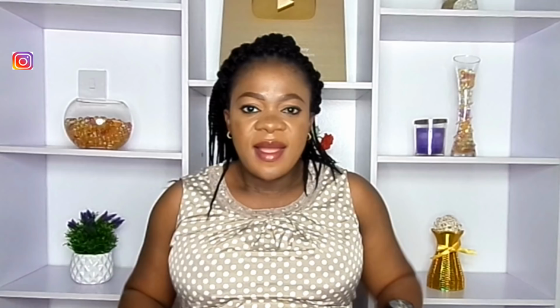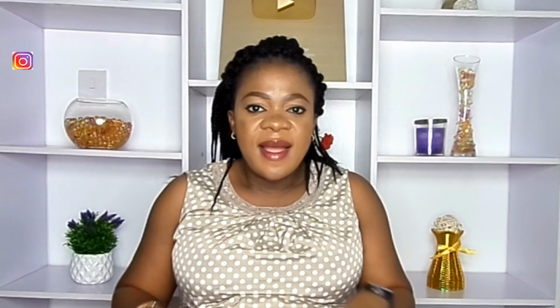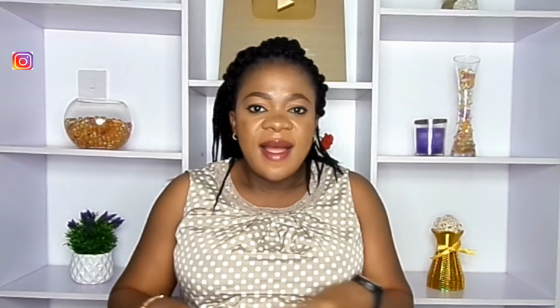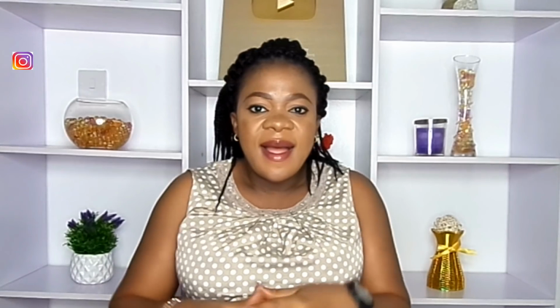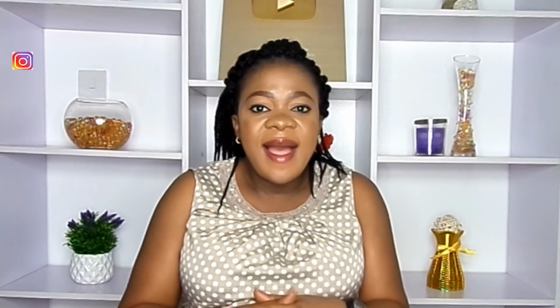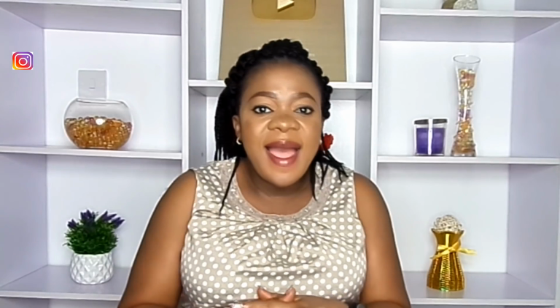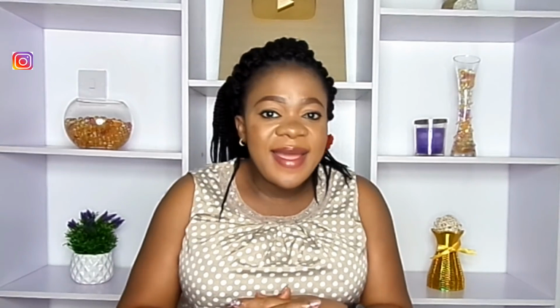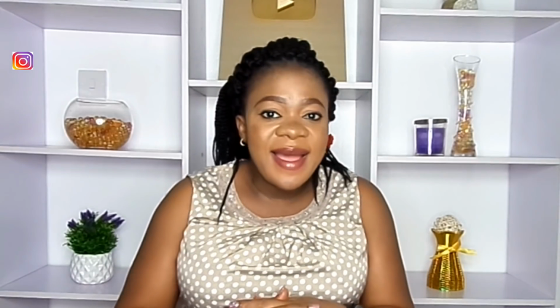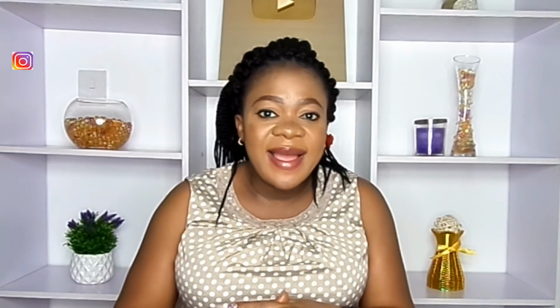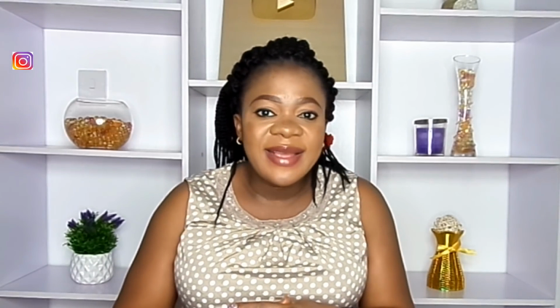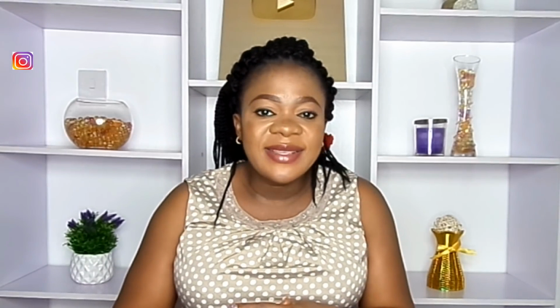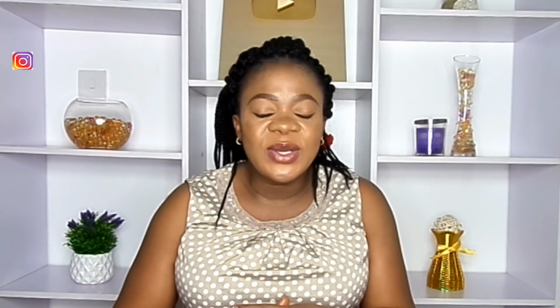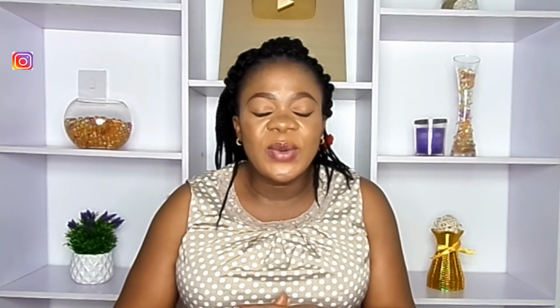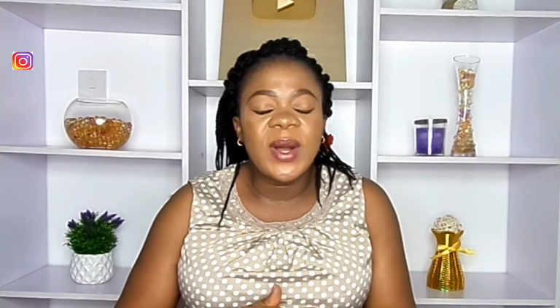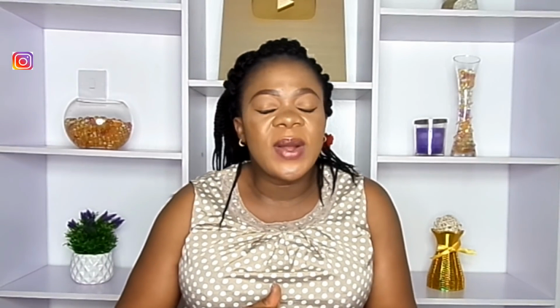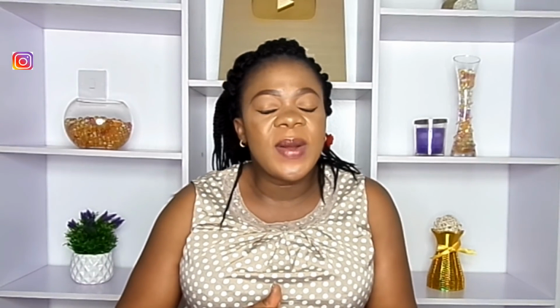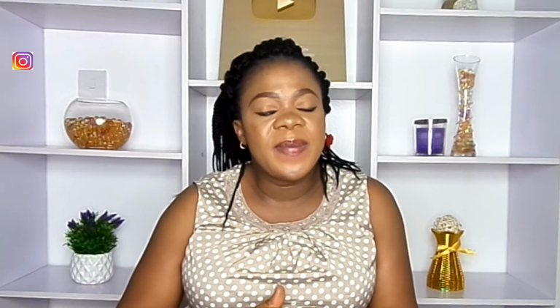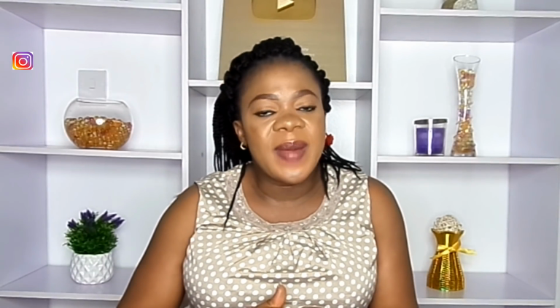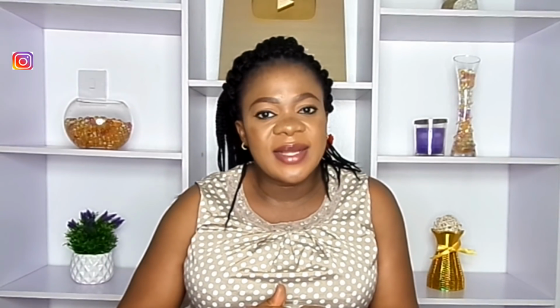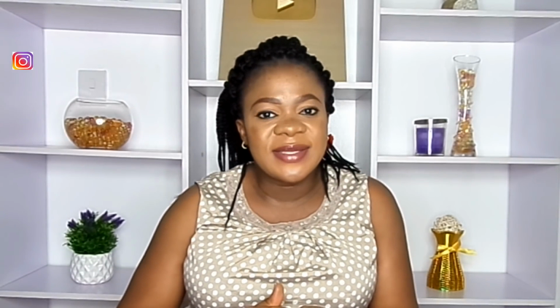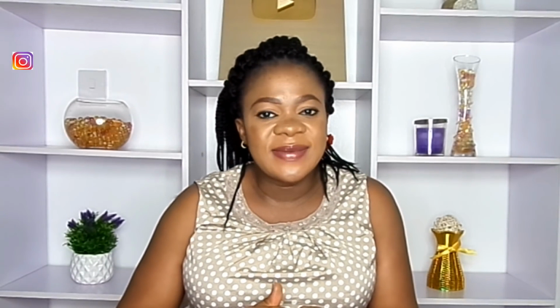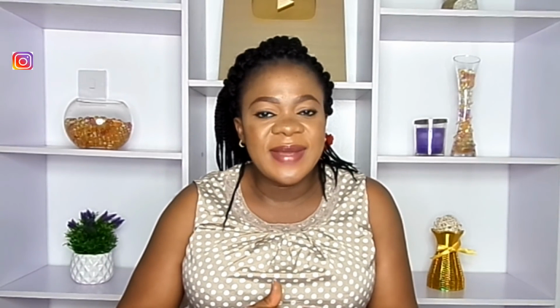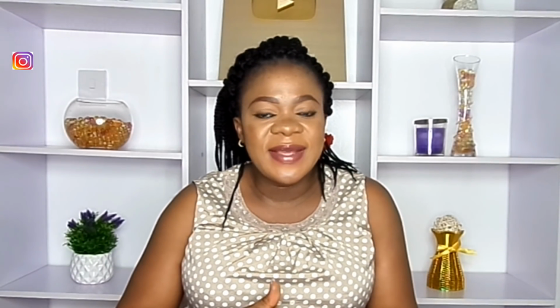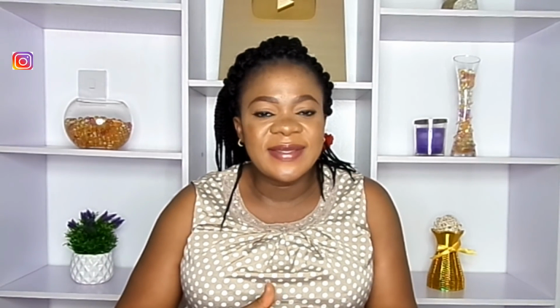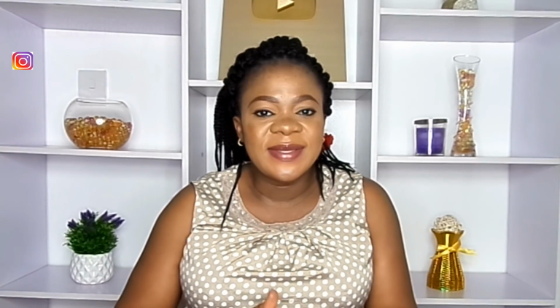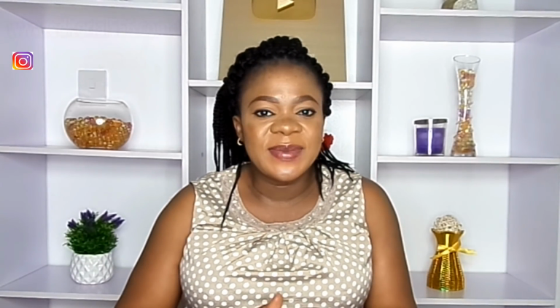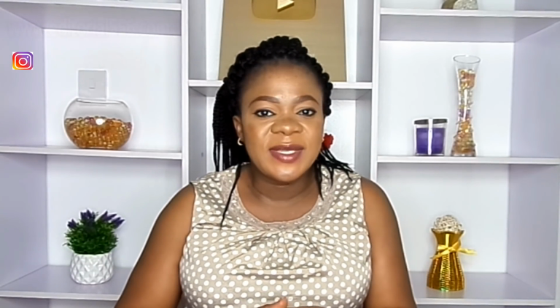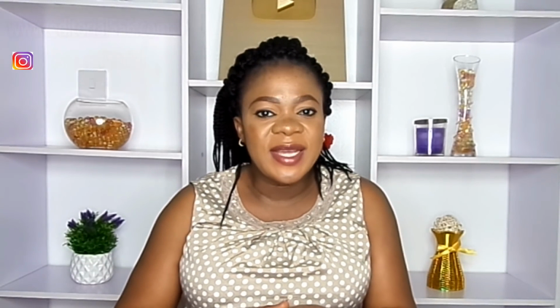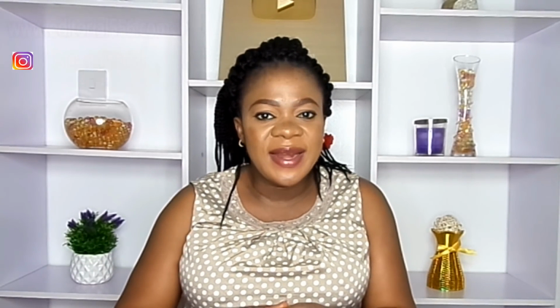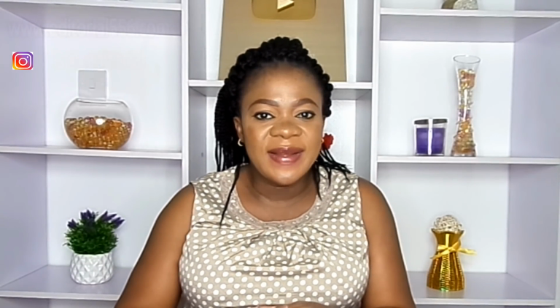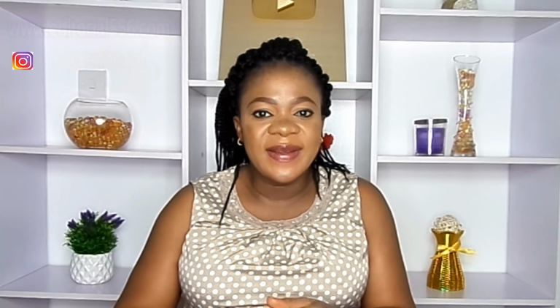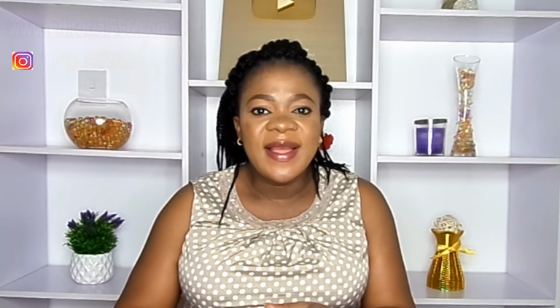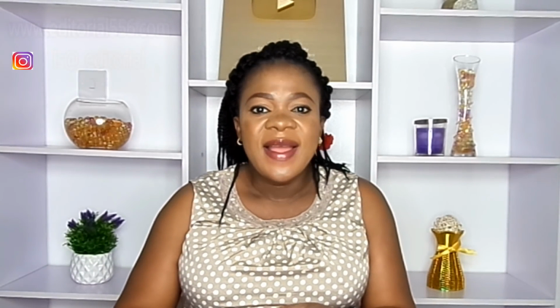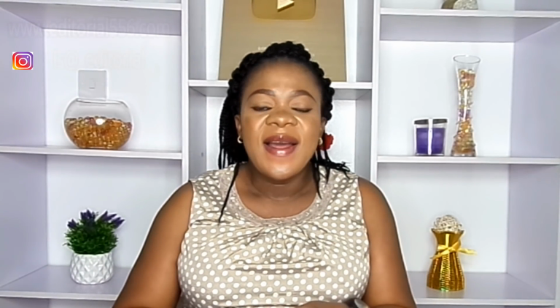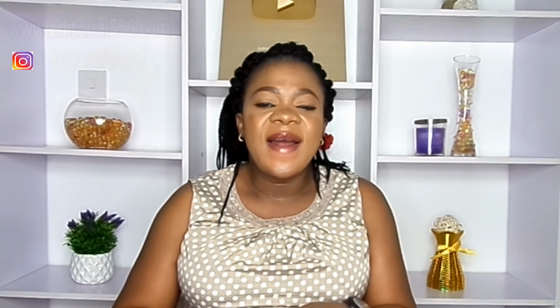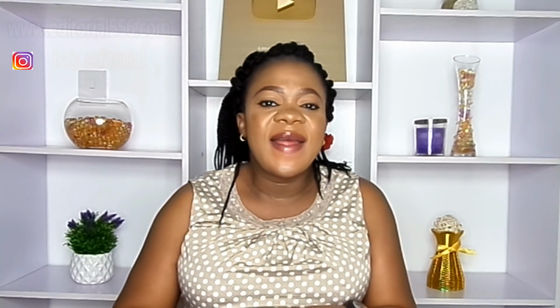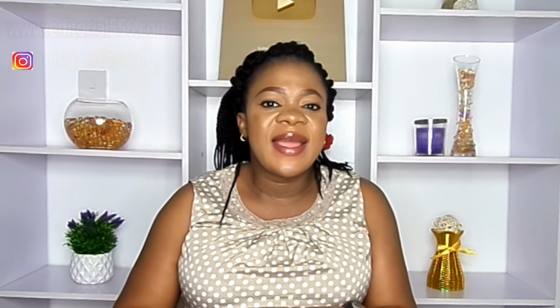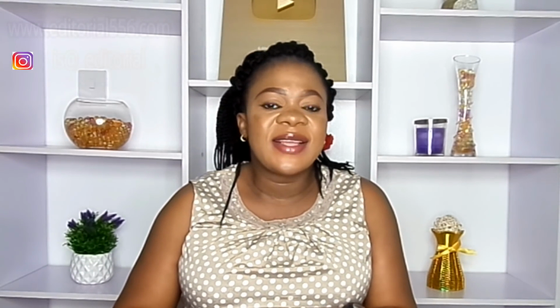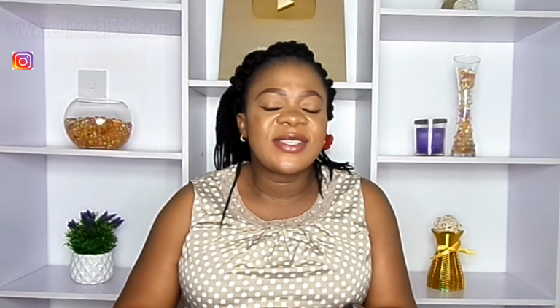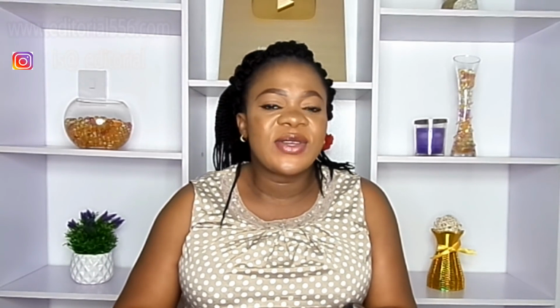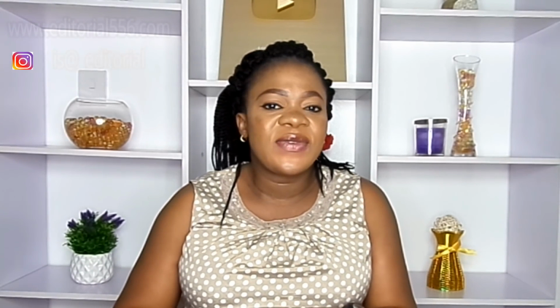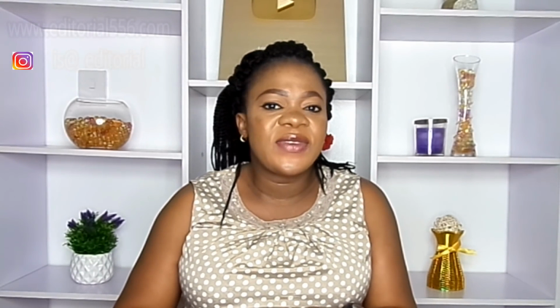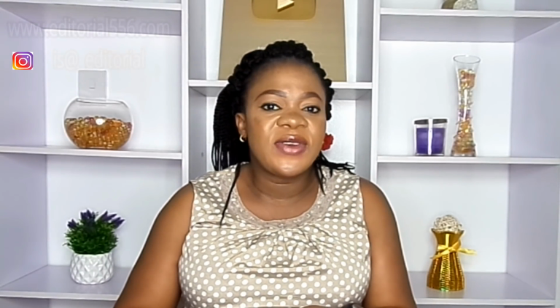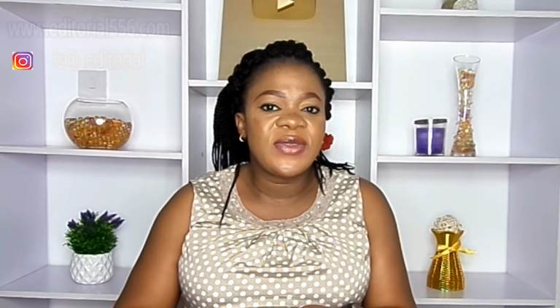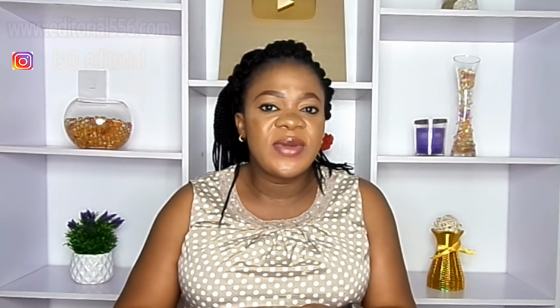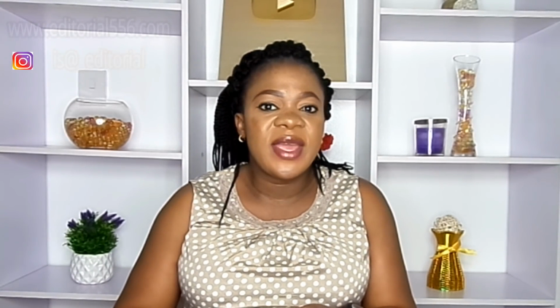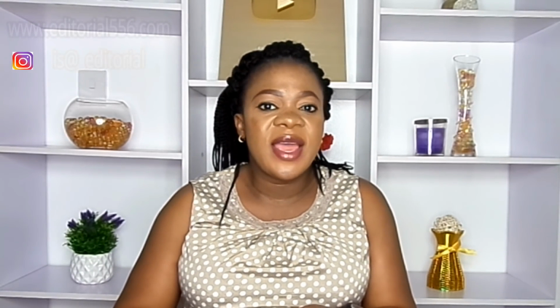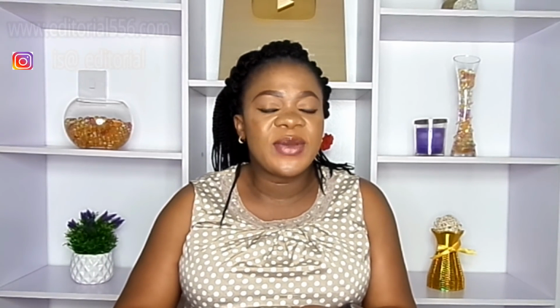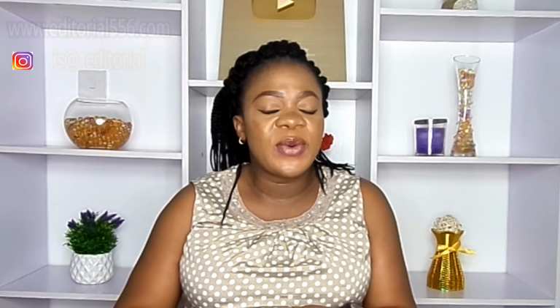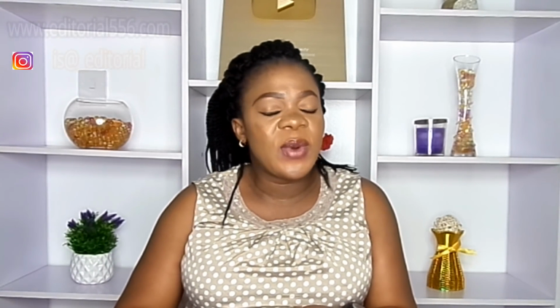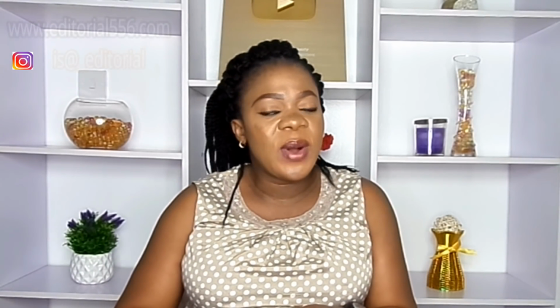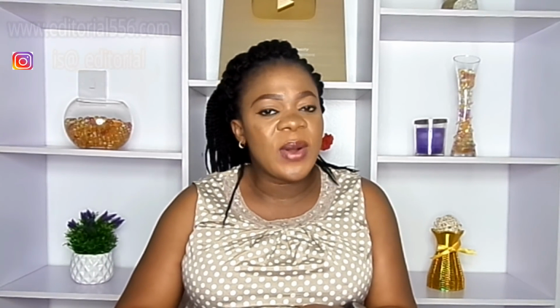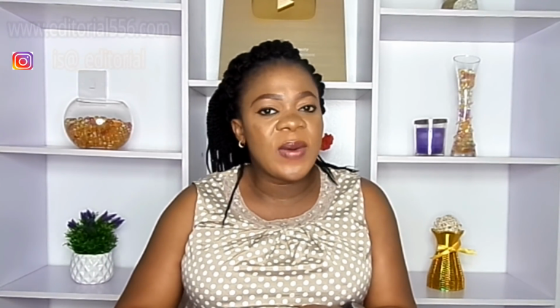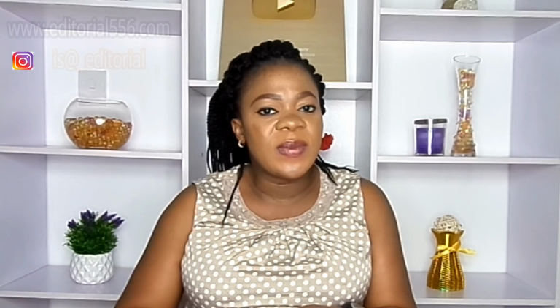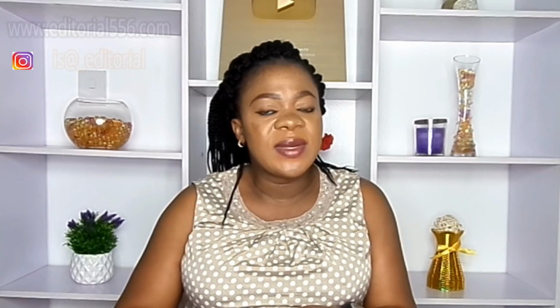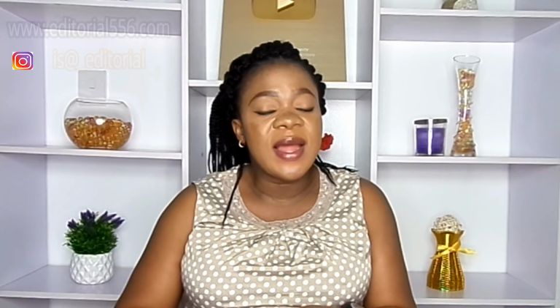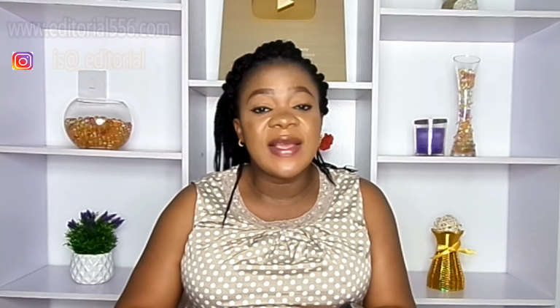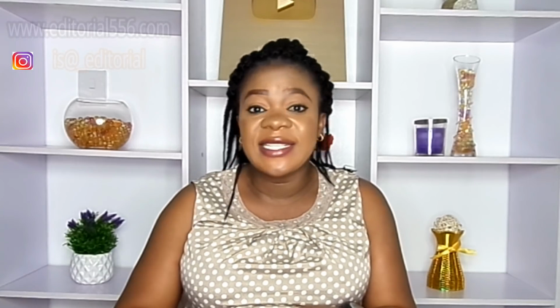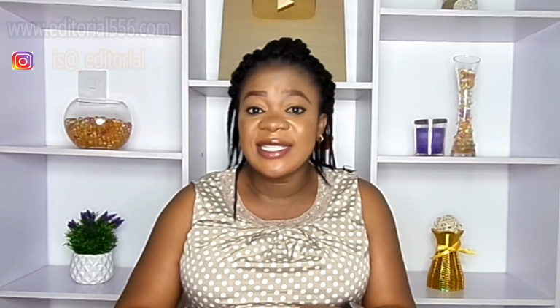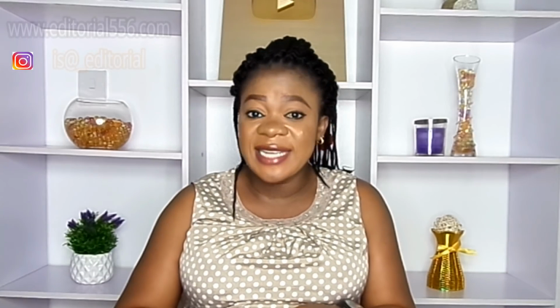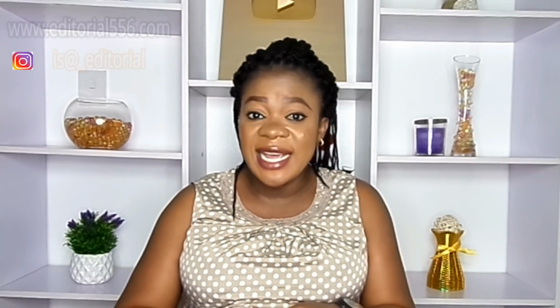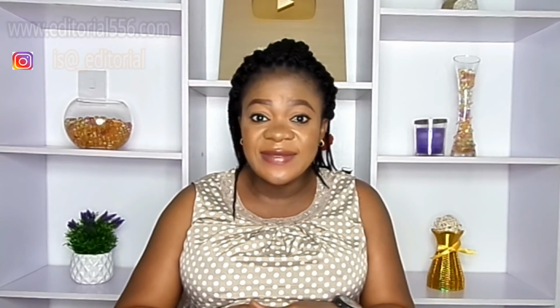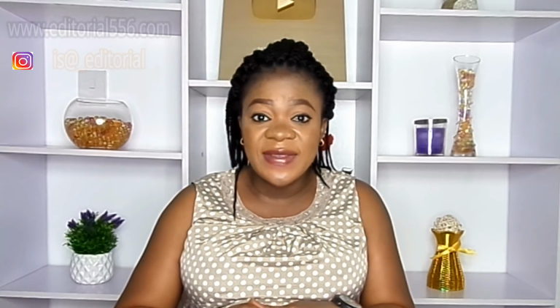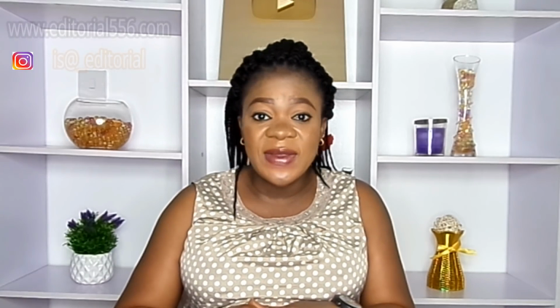Hi guys, you're welcome back to my YouTube channel. Alright guys, so if you're new here, you're welcome. Now in today's video,